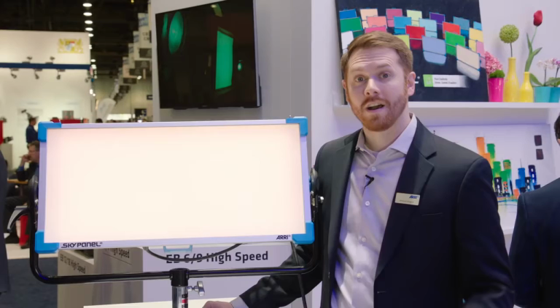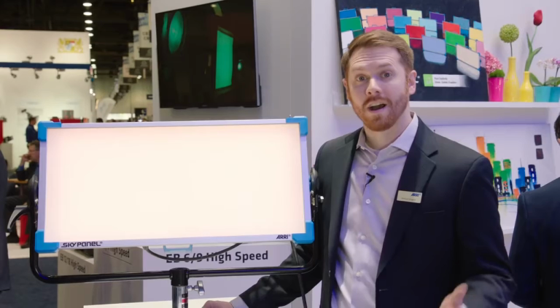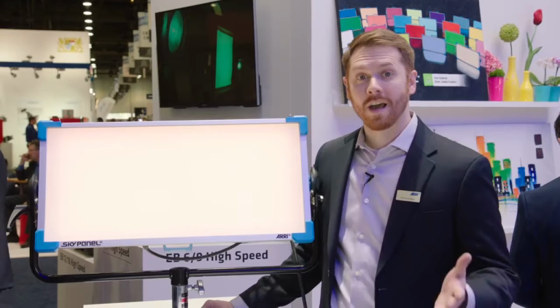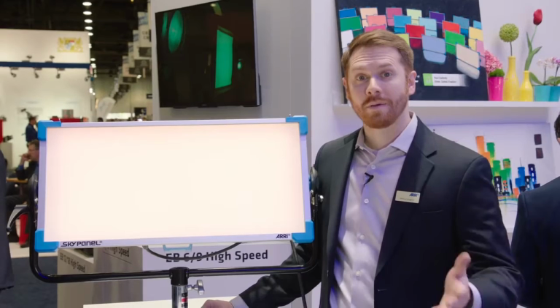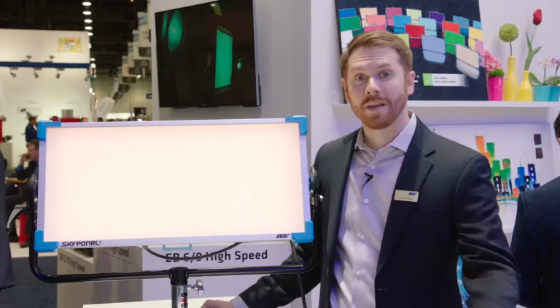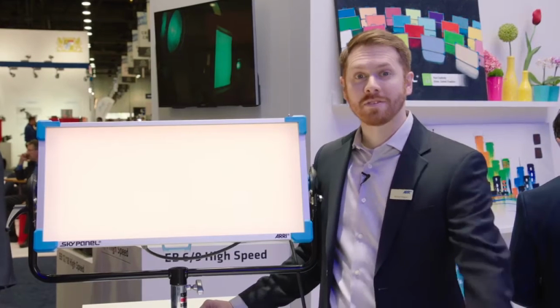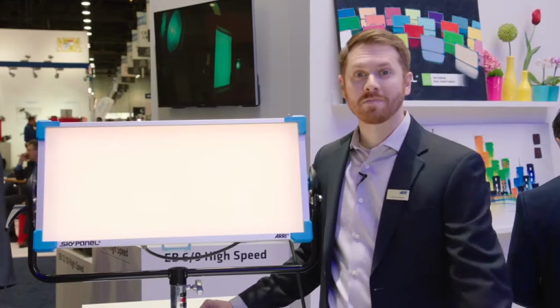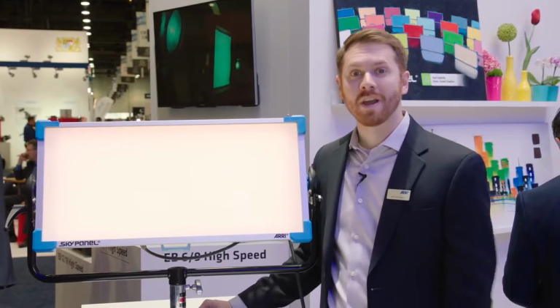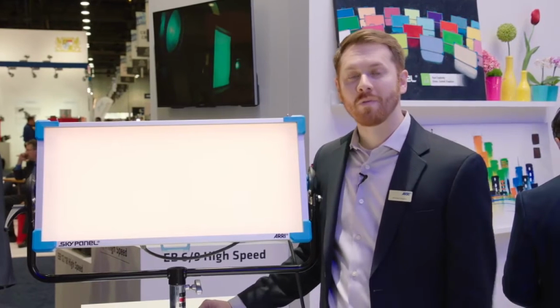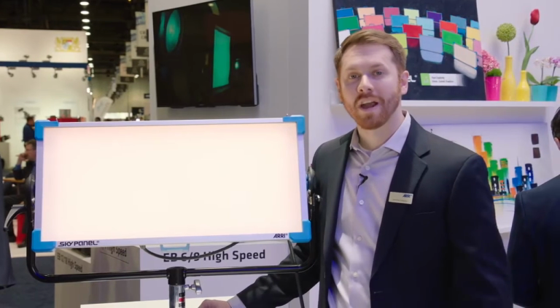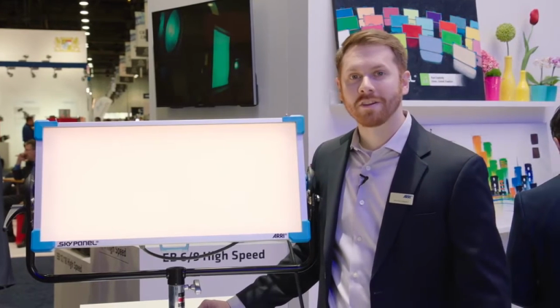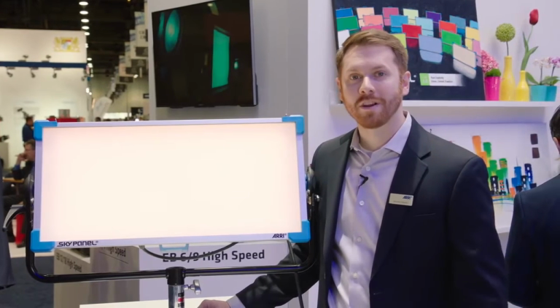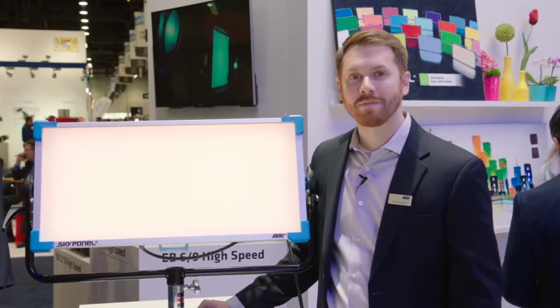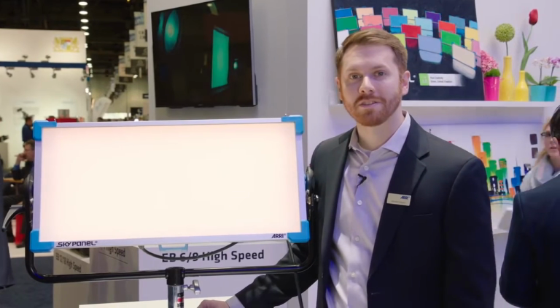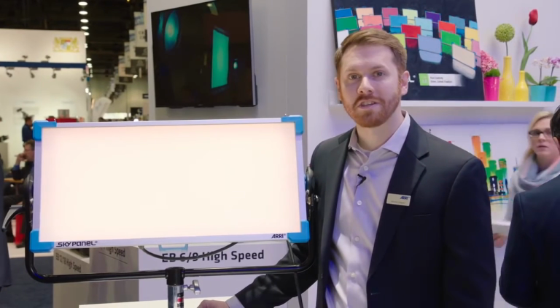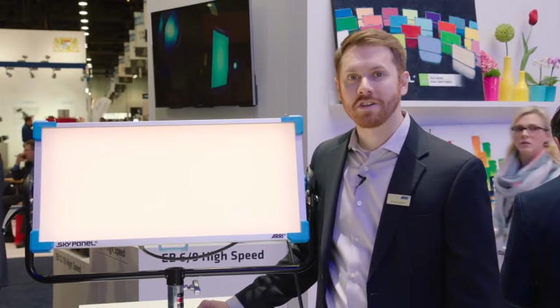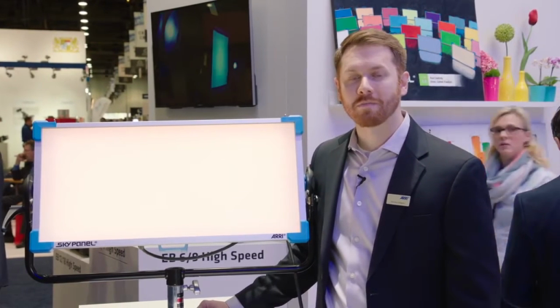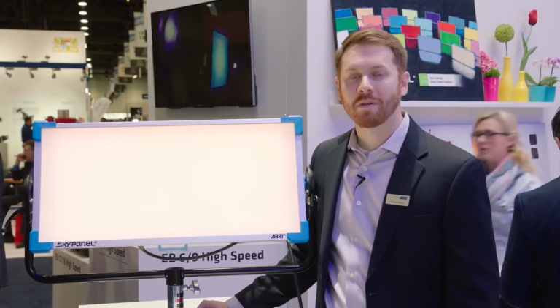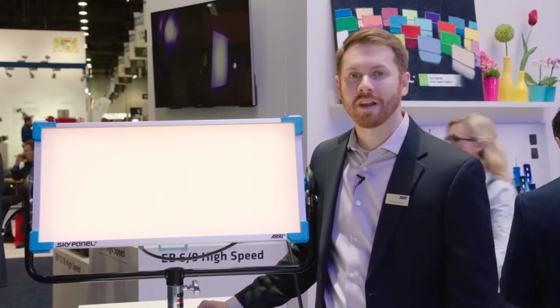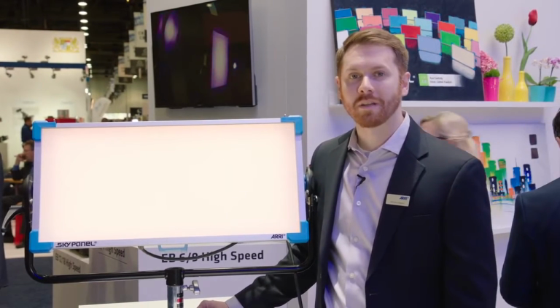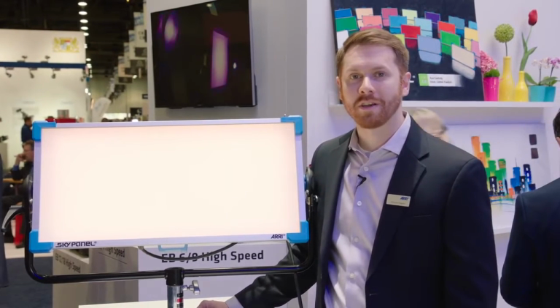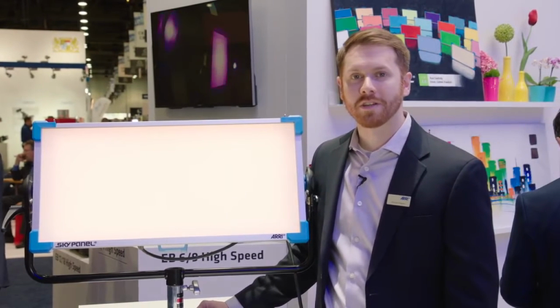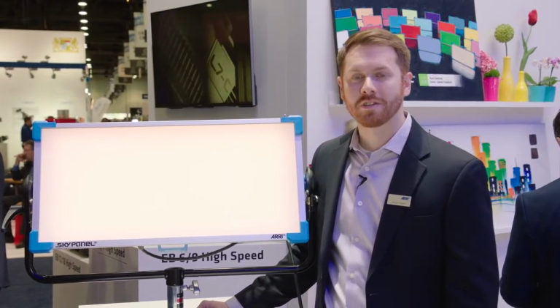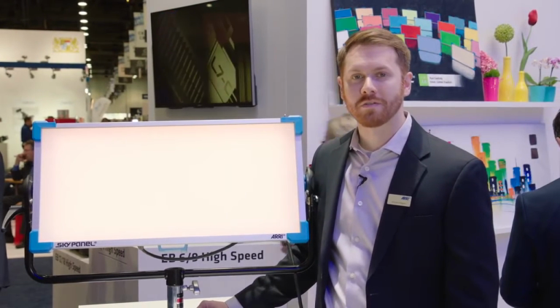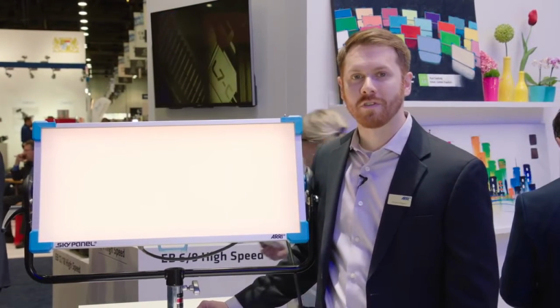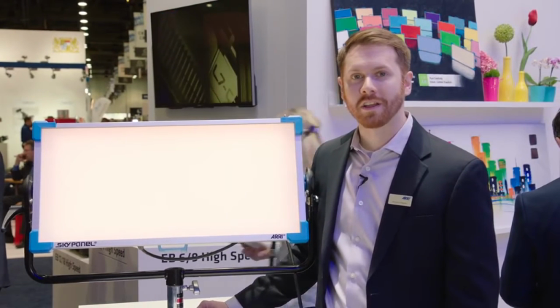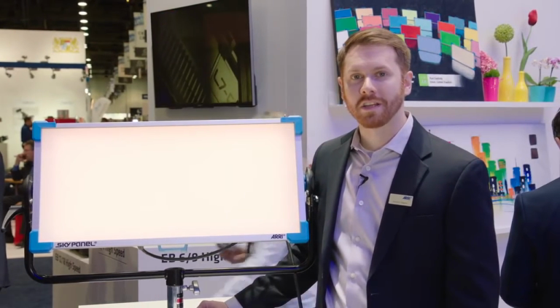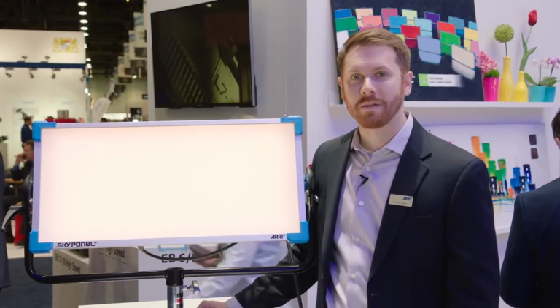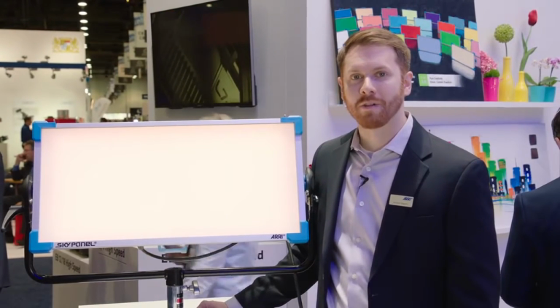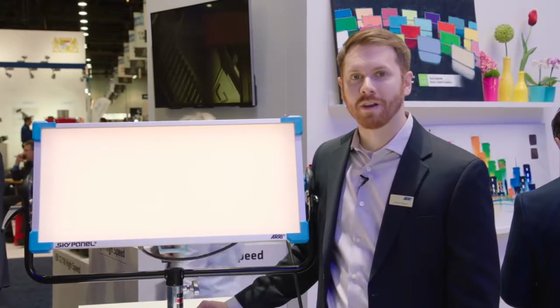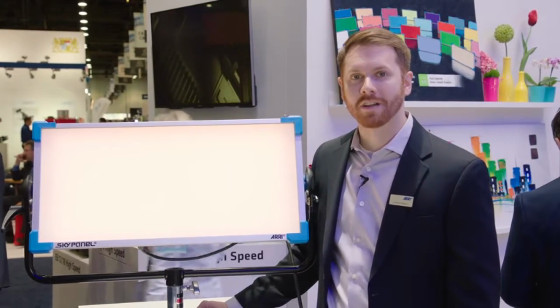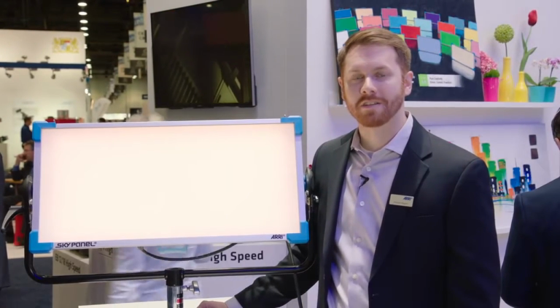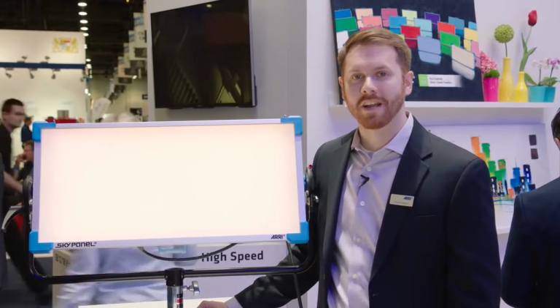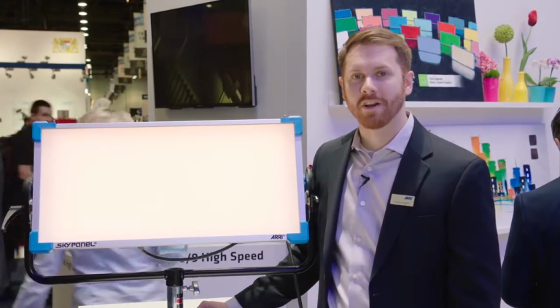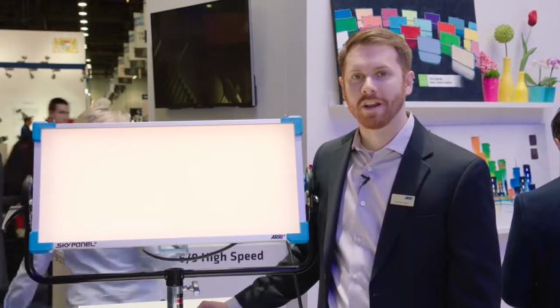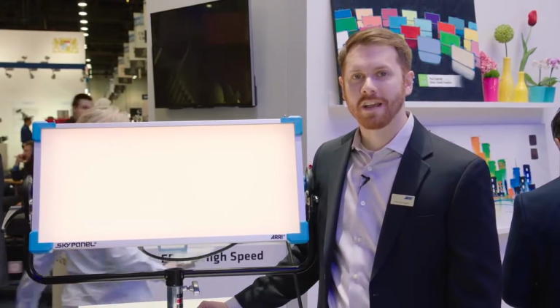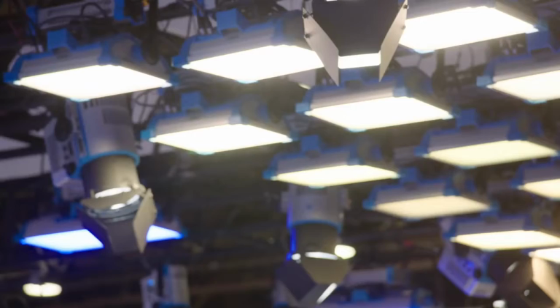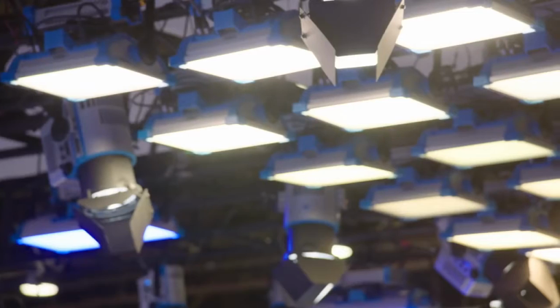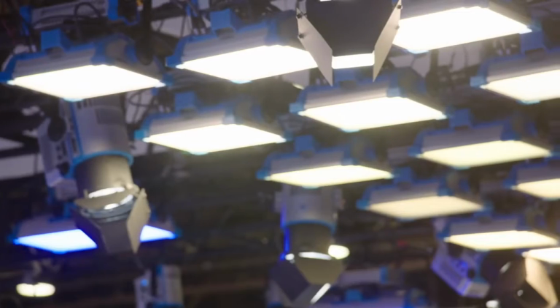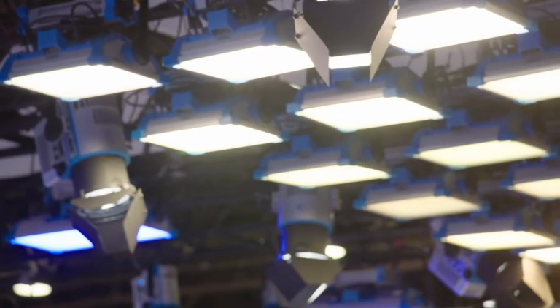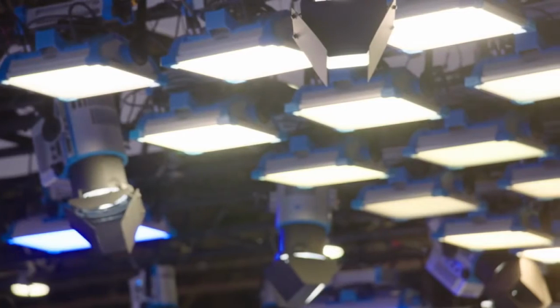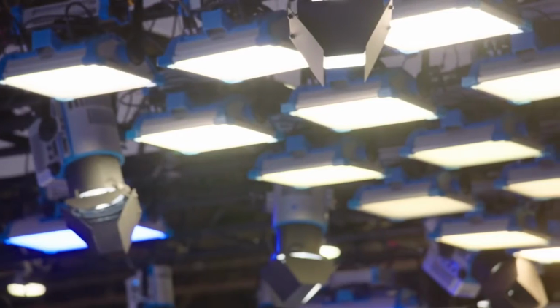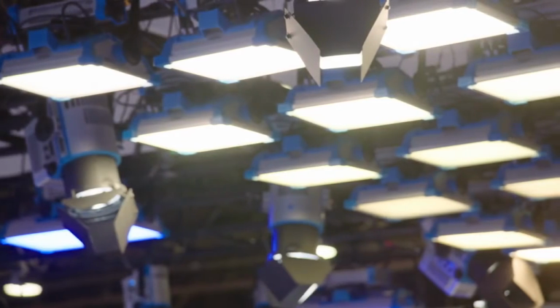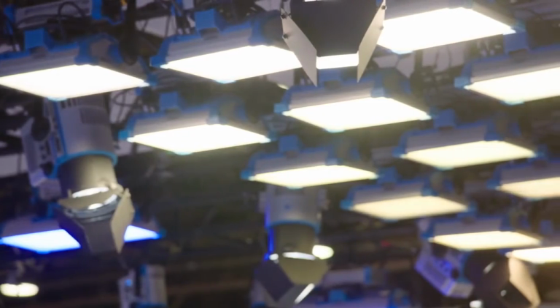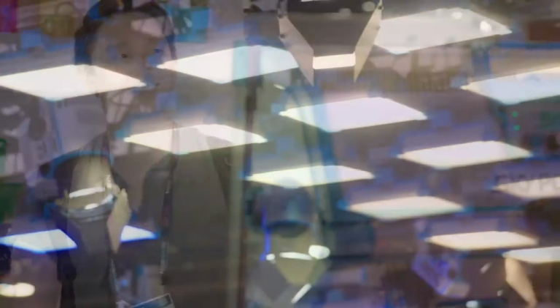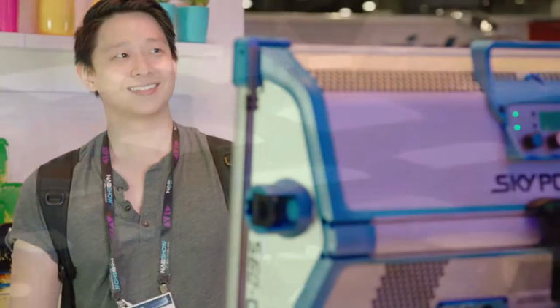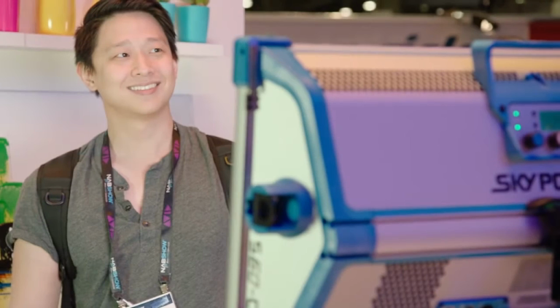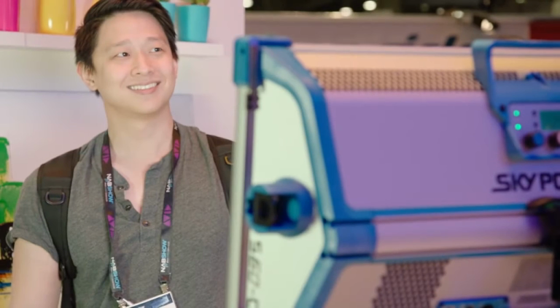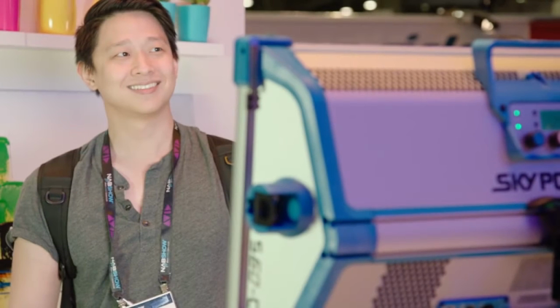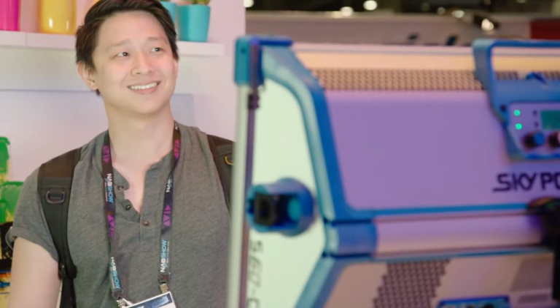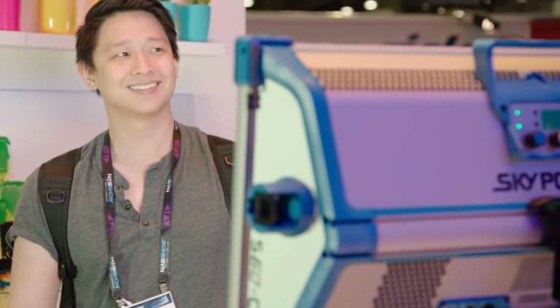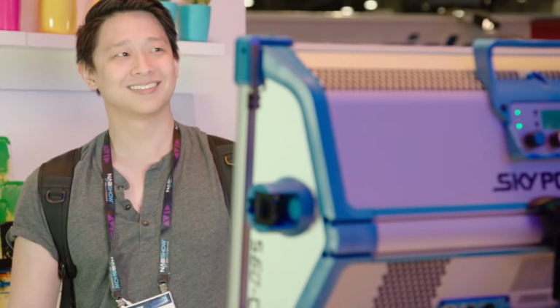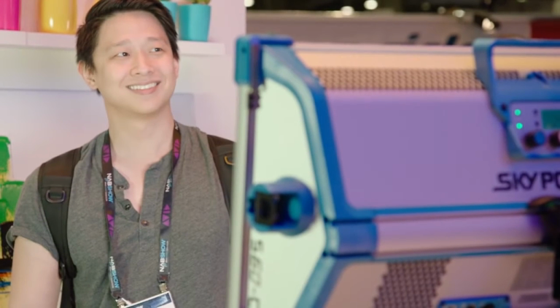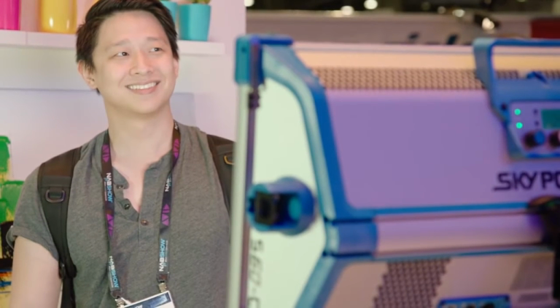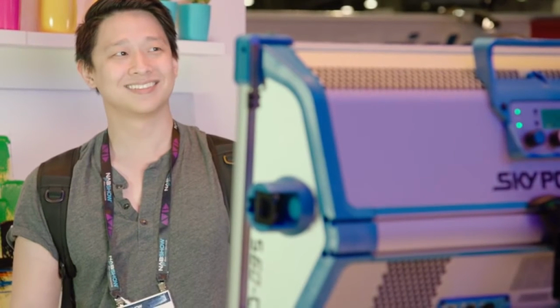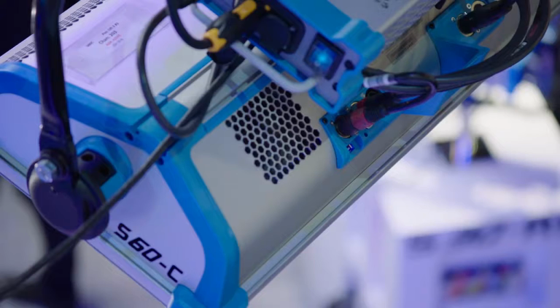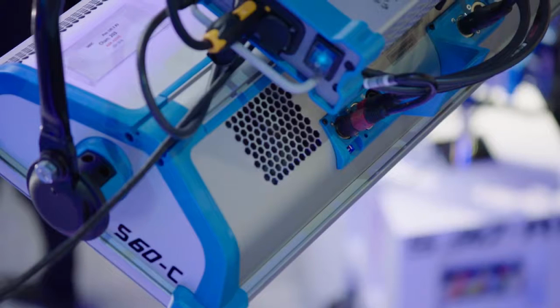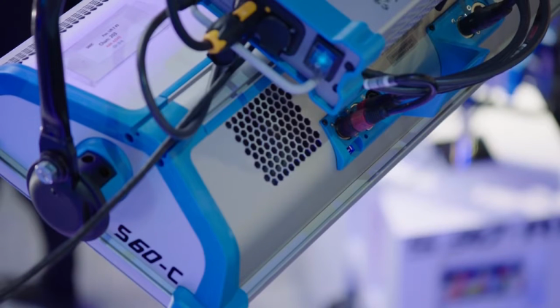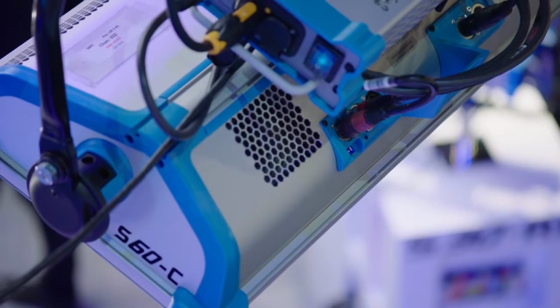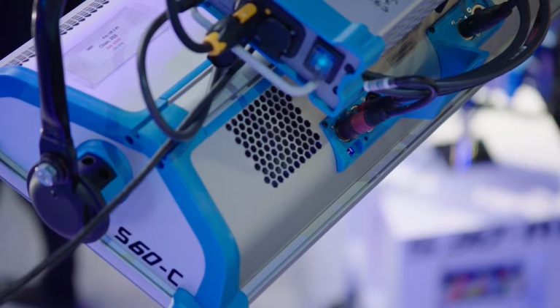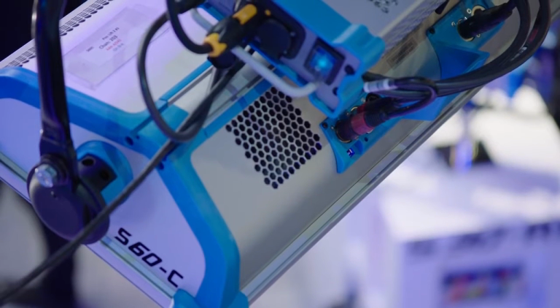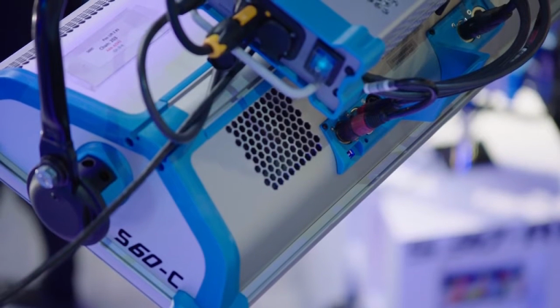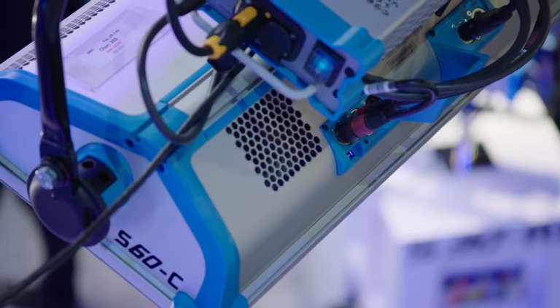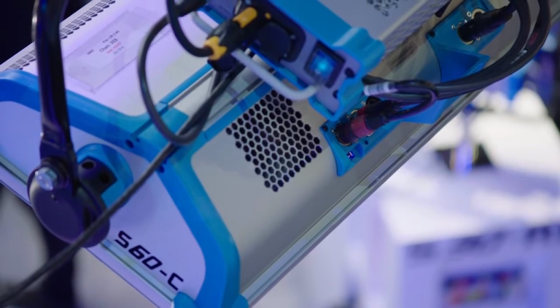Hi, my name is Mike Wagner. I'm the senior product manager for LED products at Aerie. We're here at NAB 2016 to debut some new products.